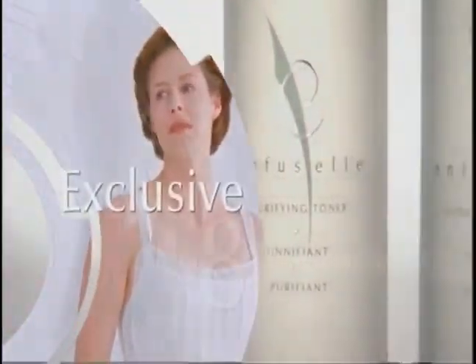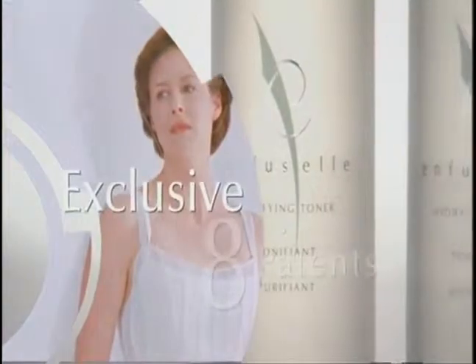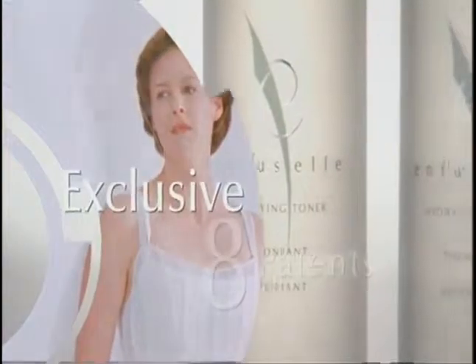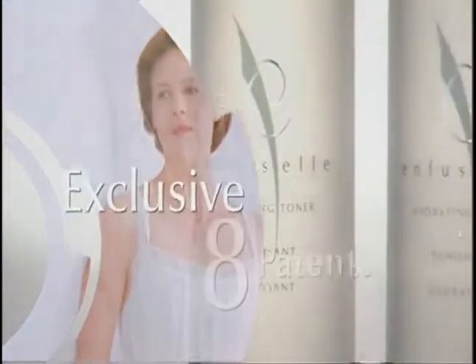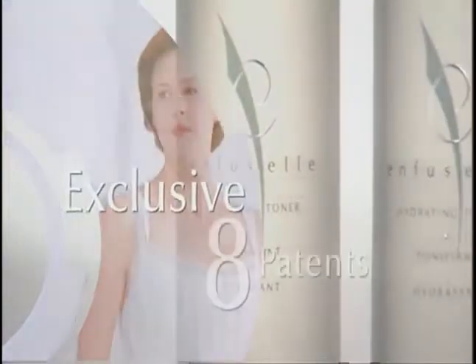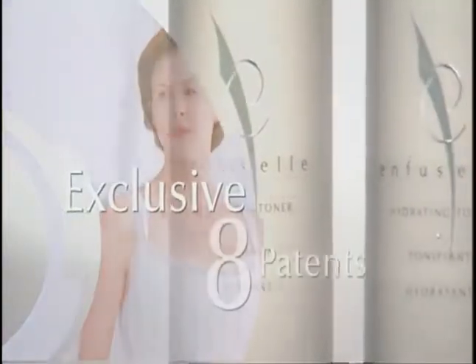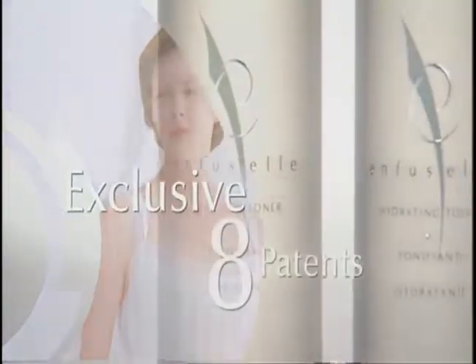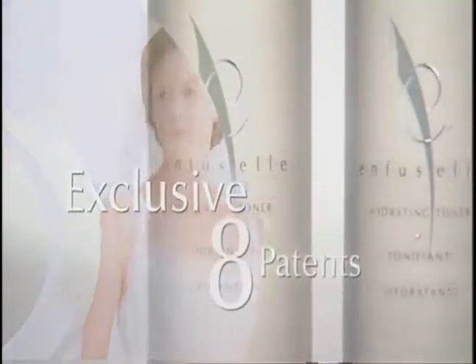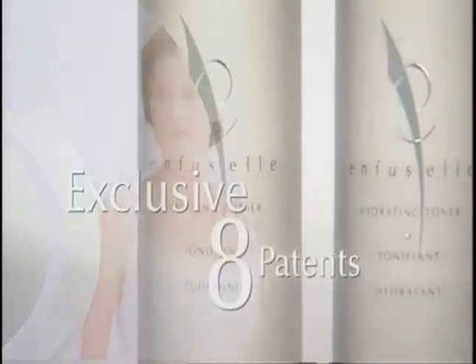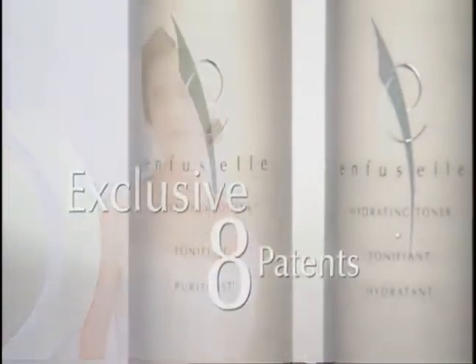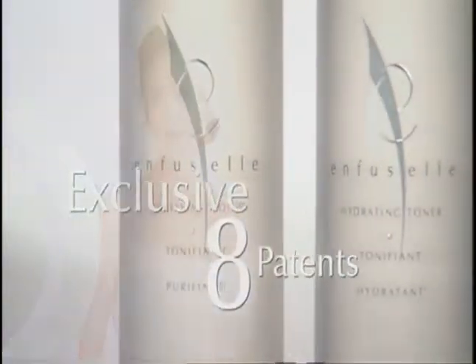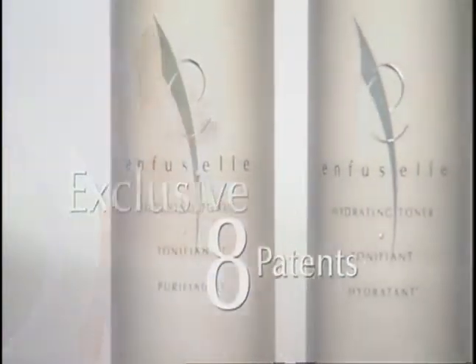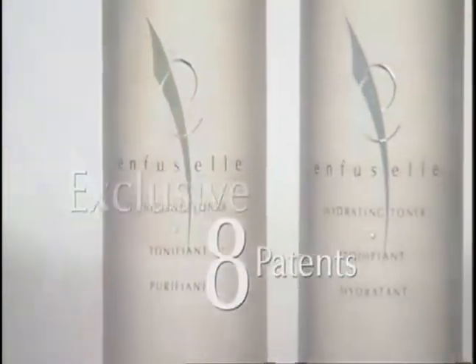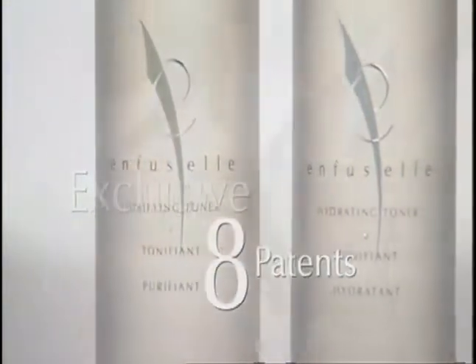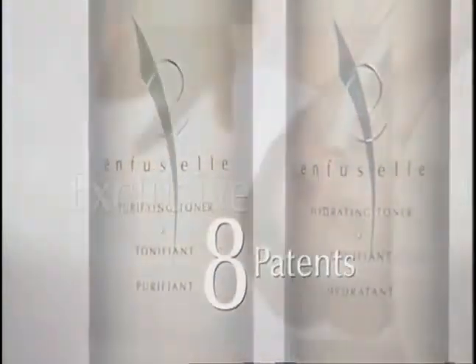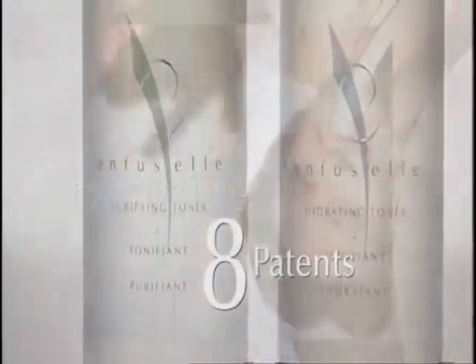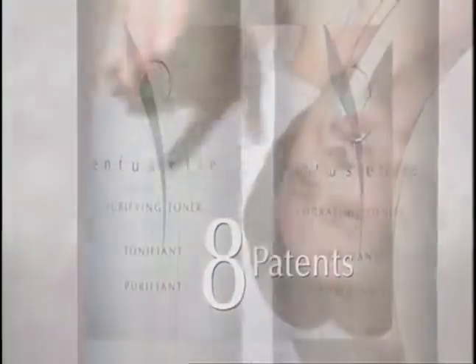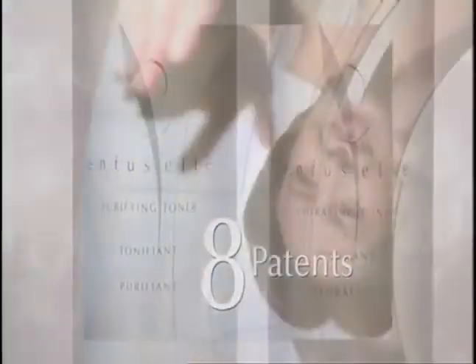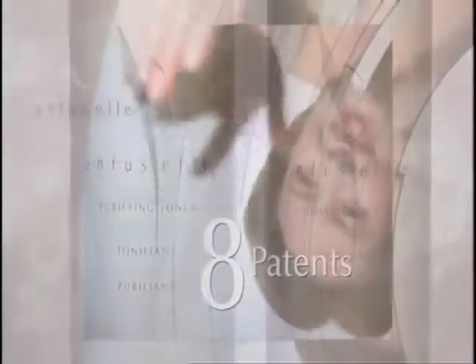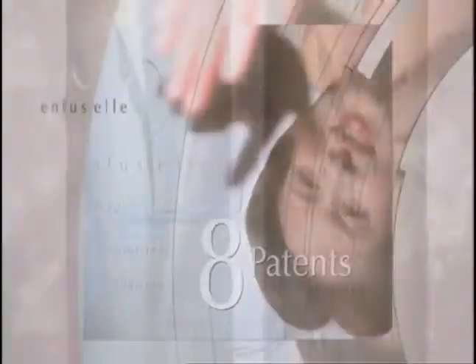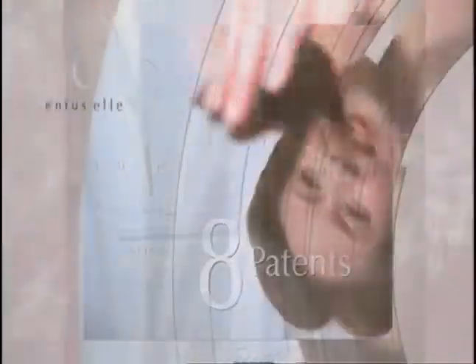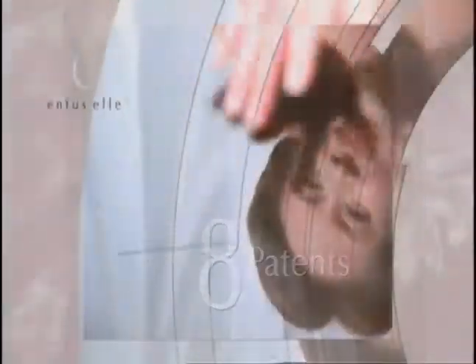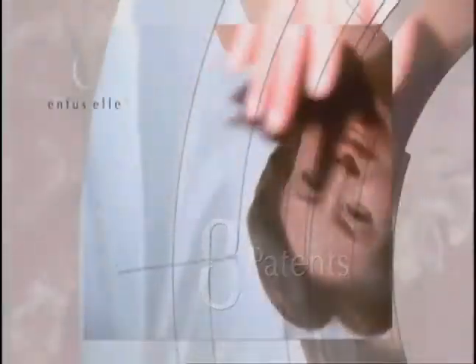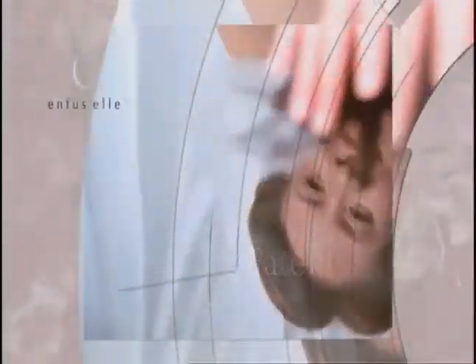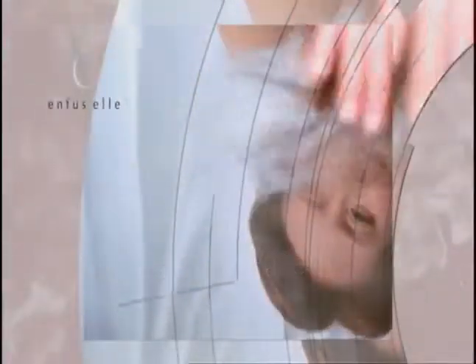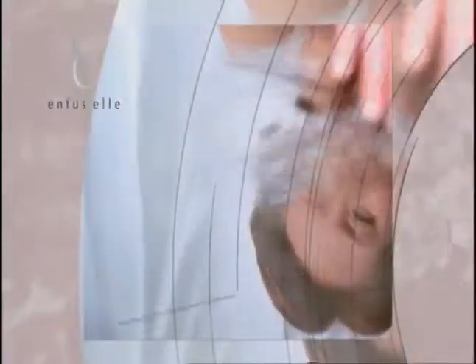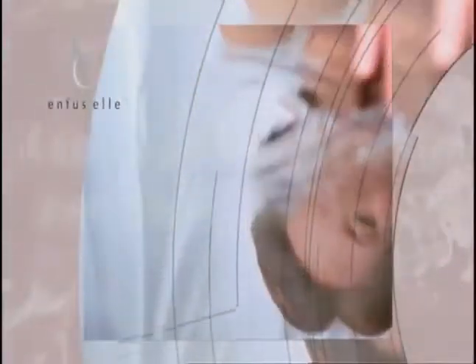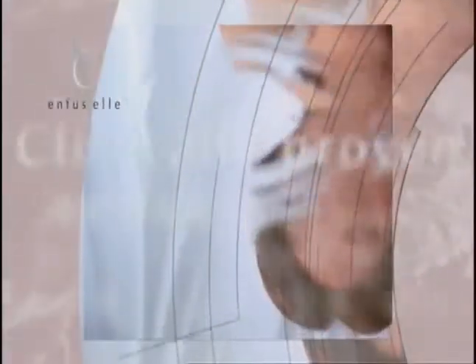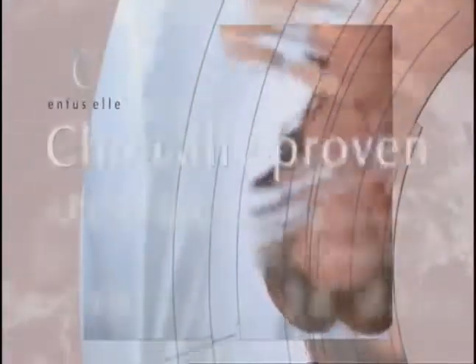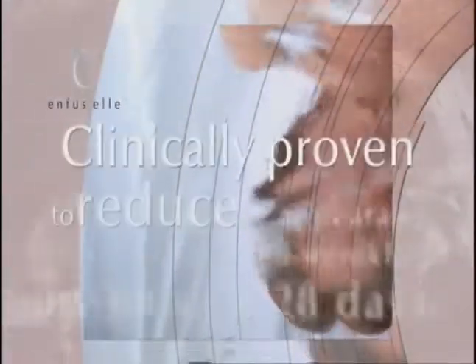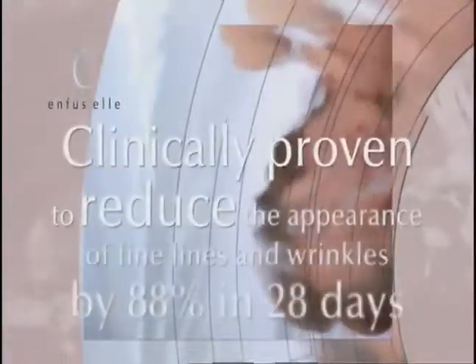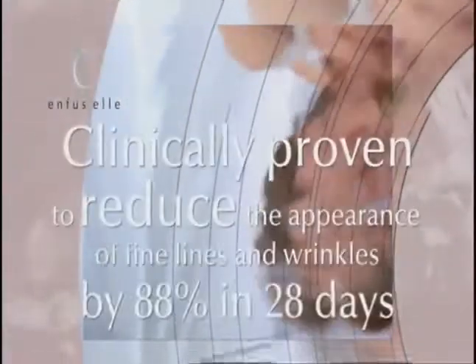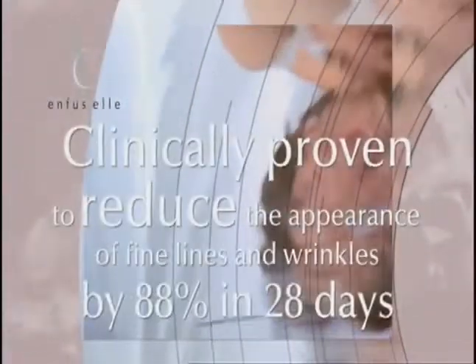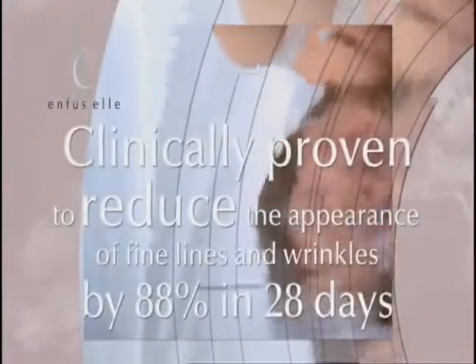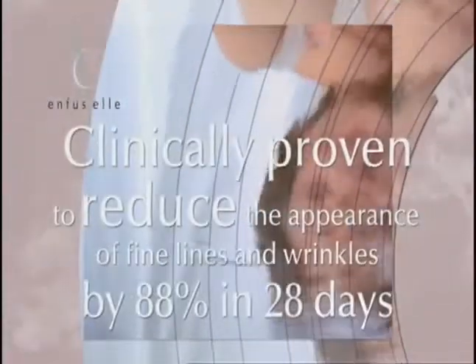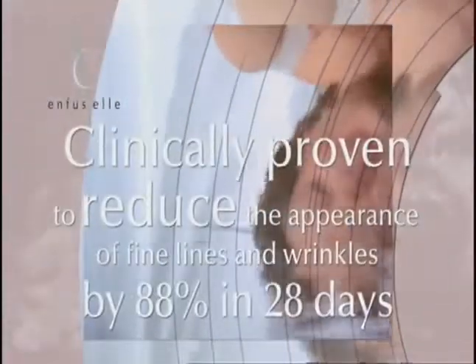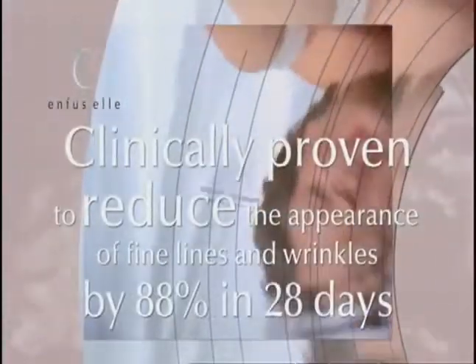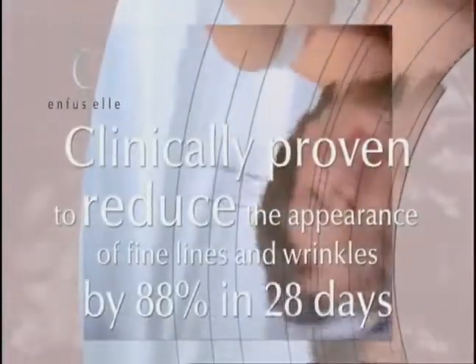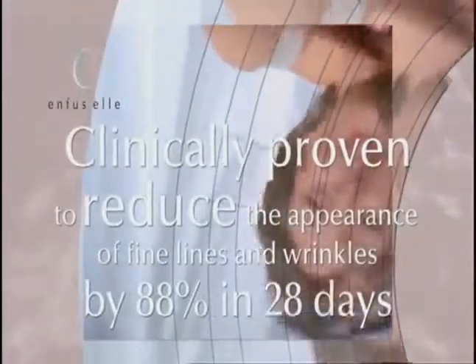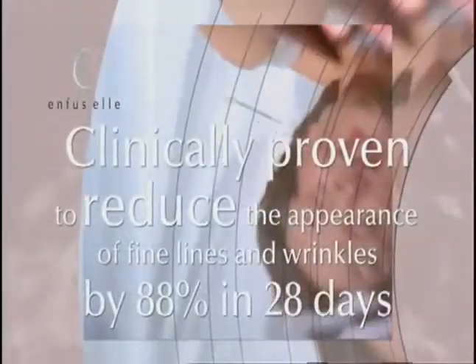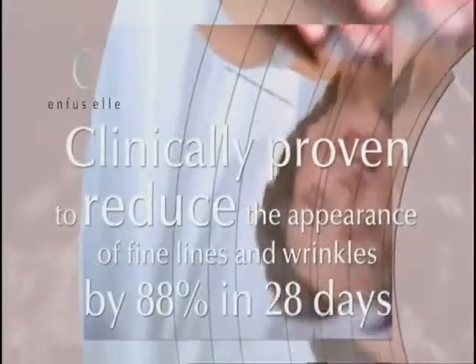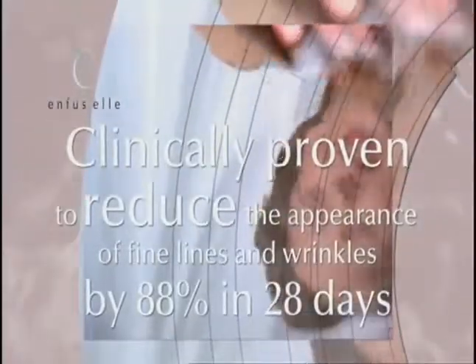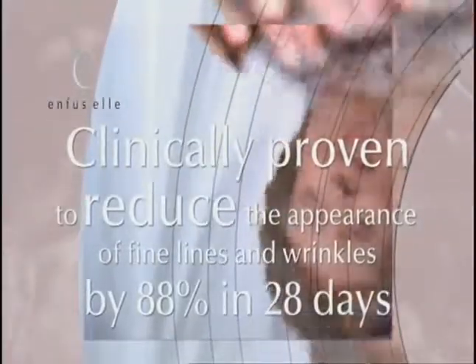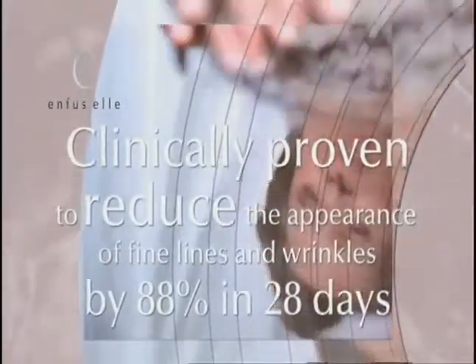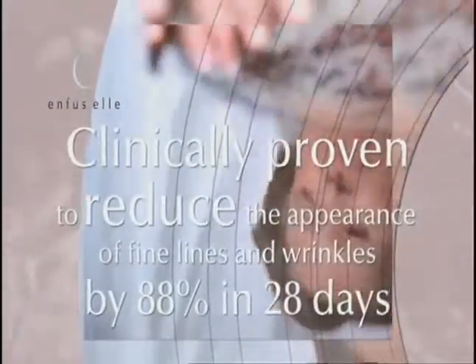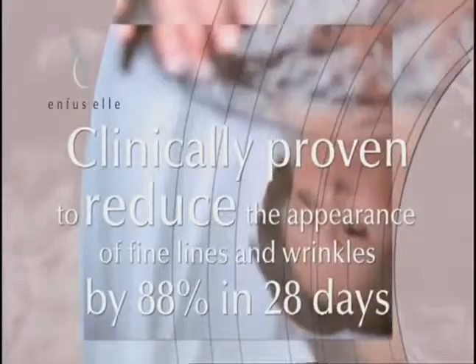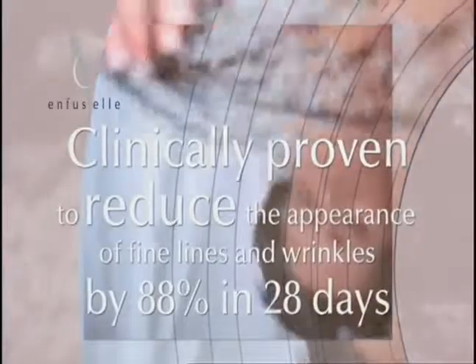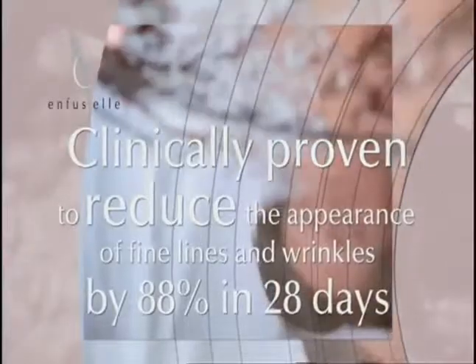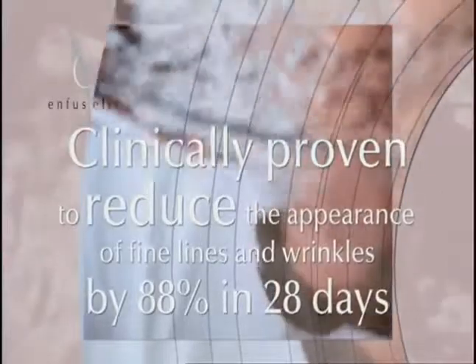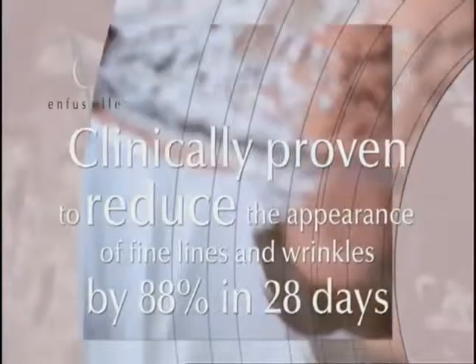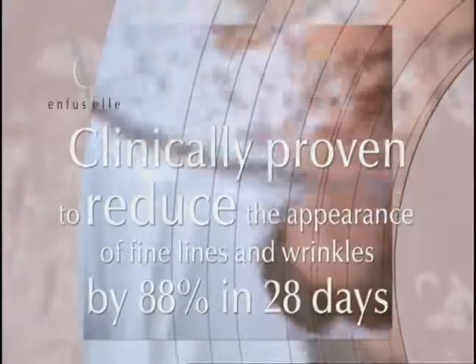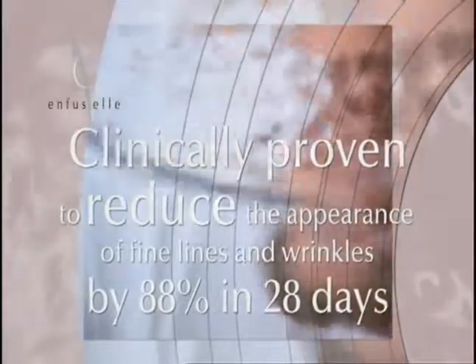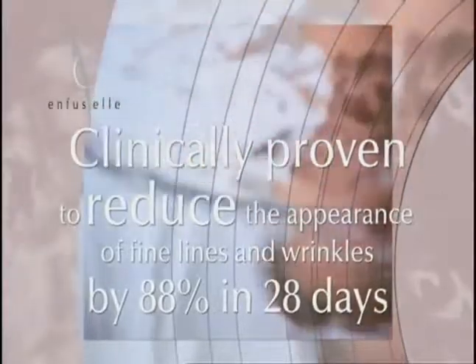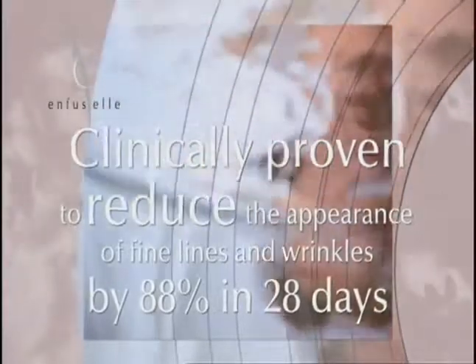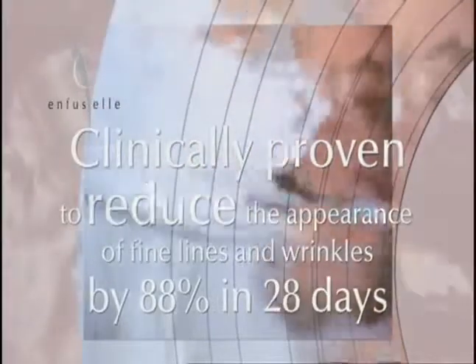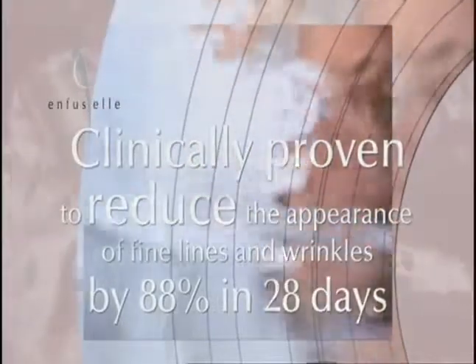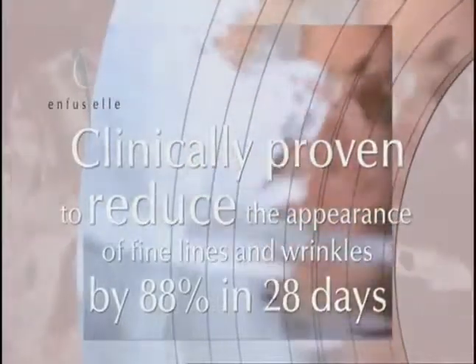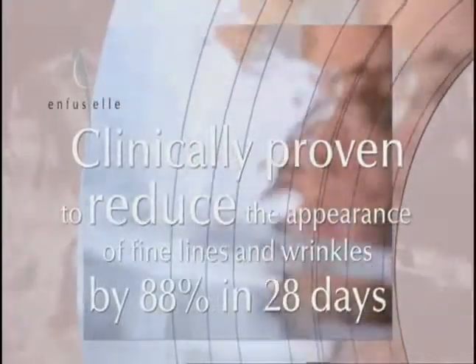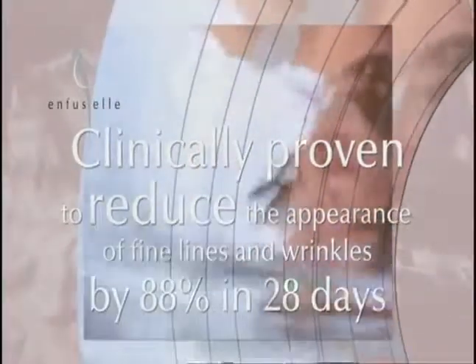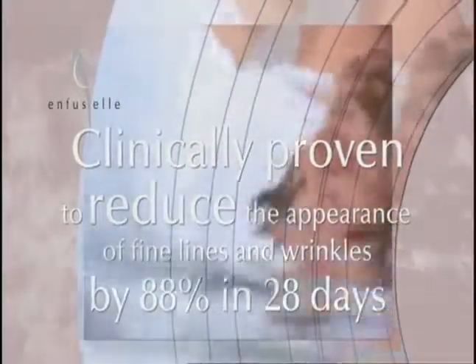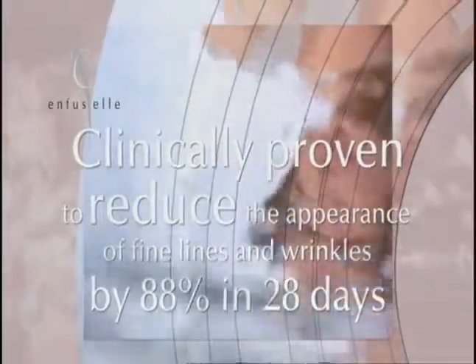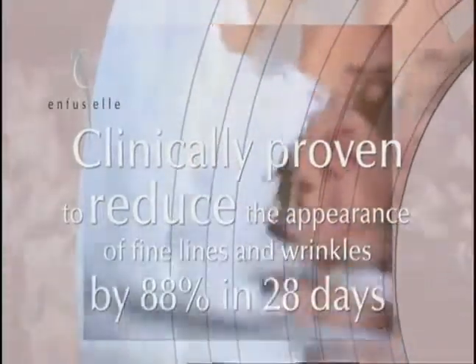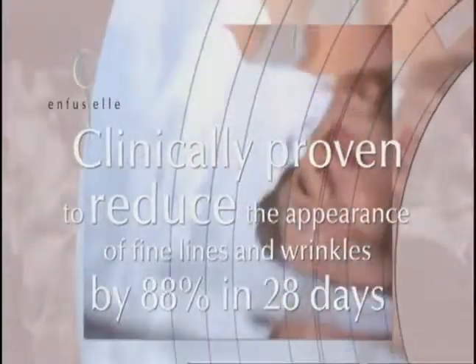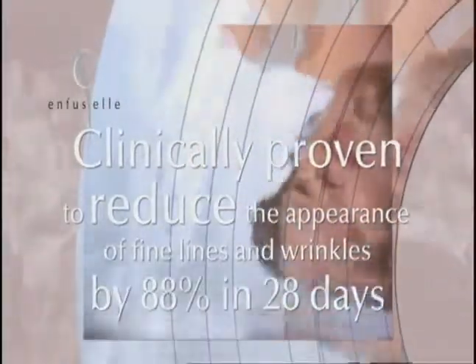Skin care so exclusive it has 8 patents. So powerful, it's clinically proven to produce dramatic results in as little as 4 weeks.